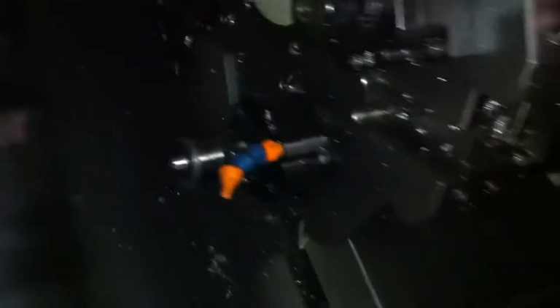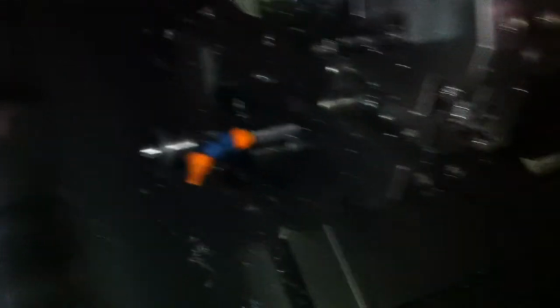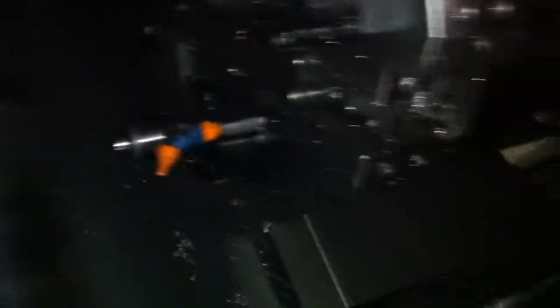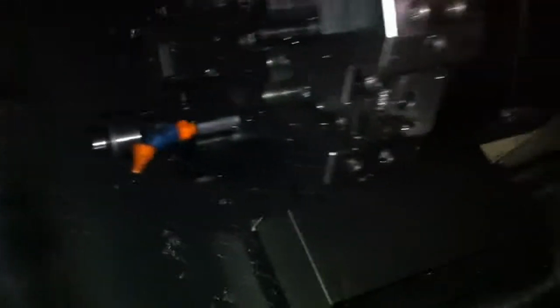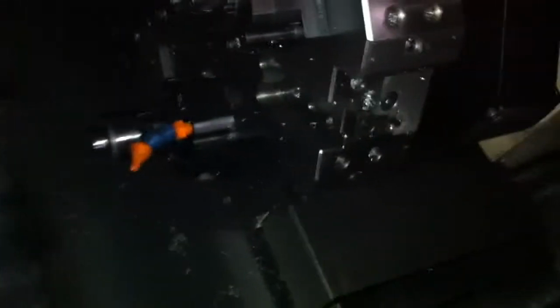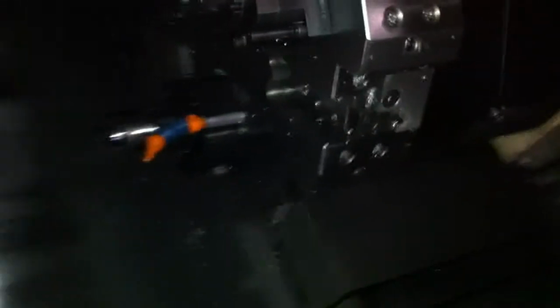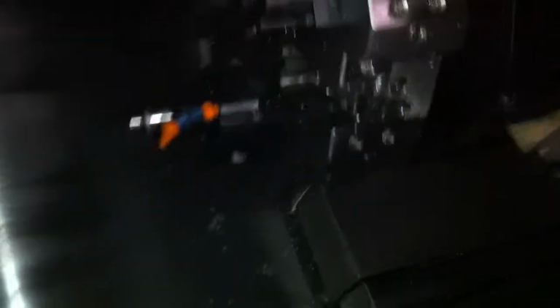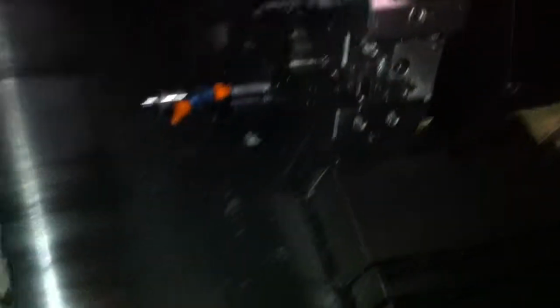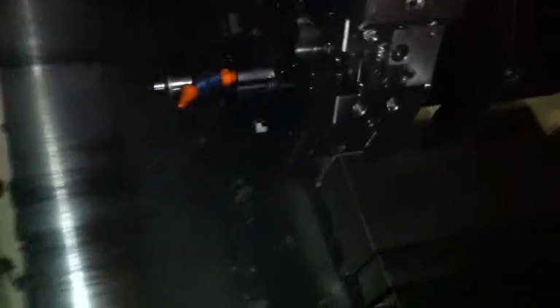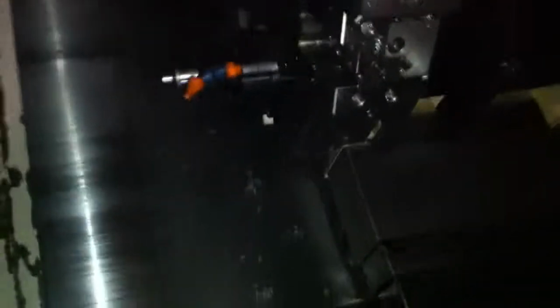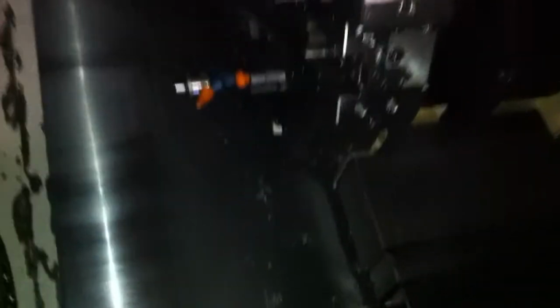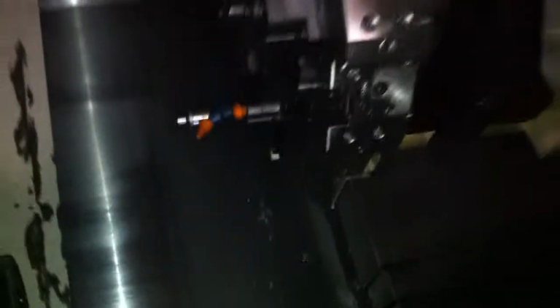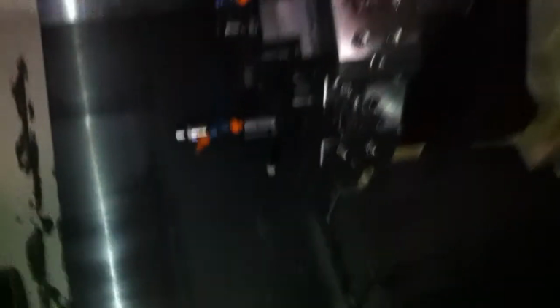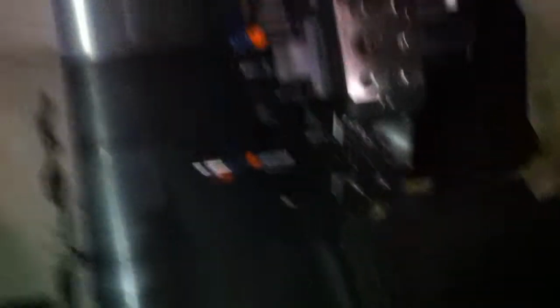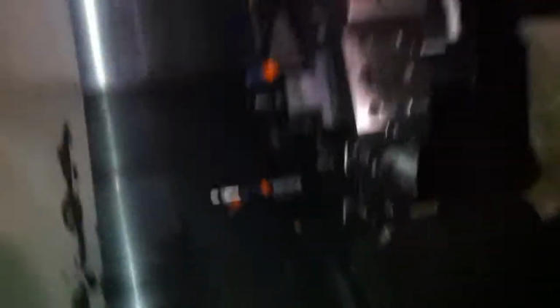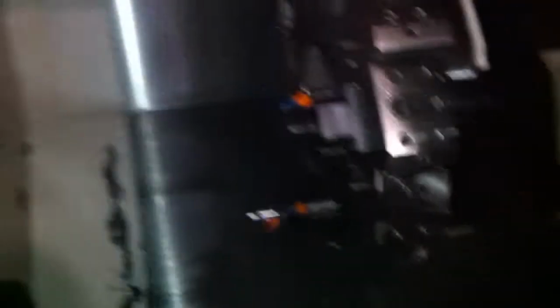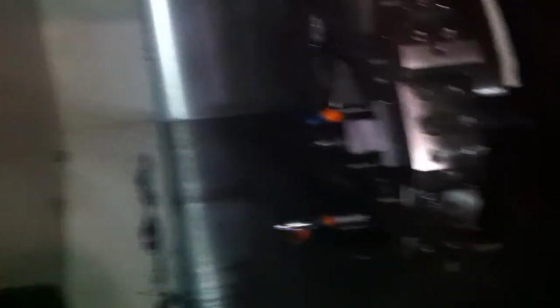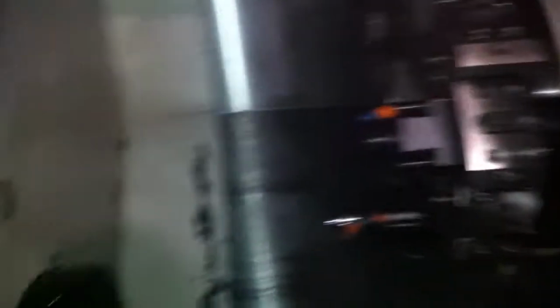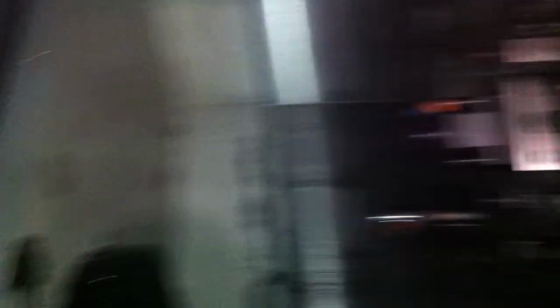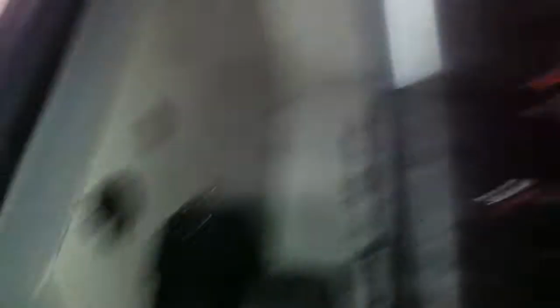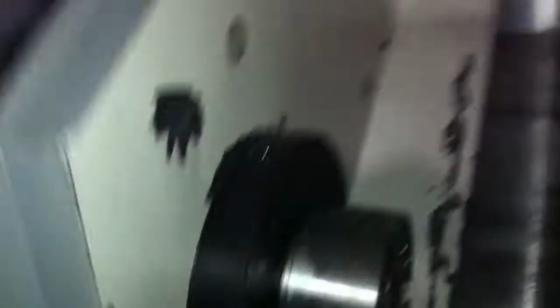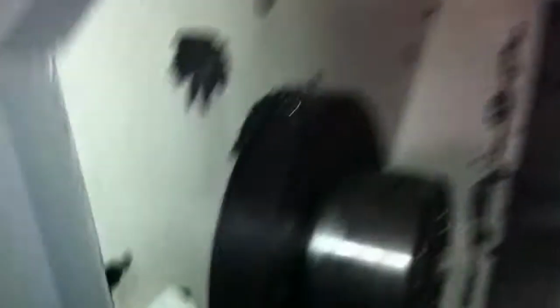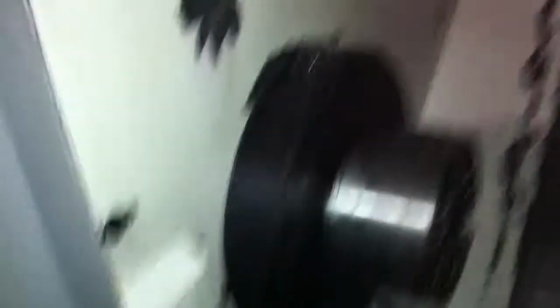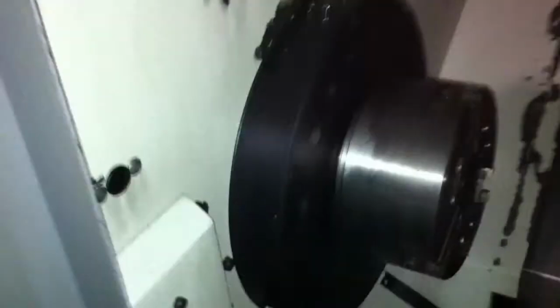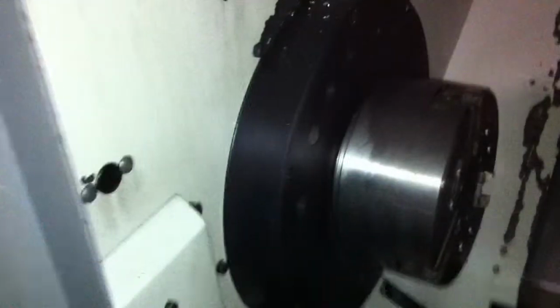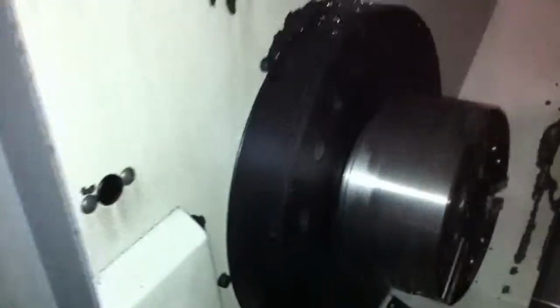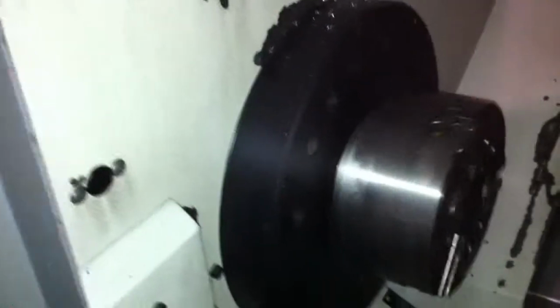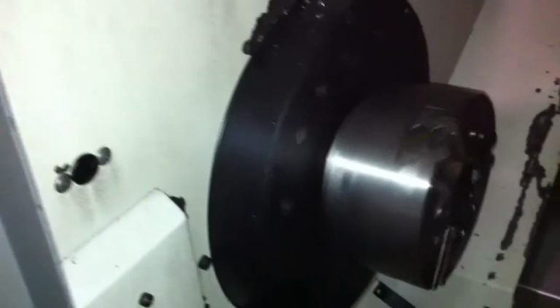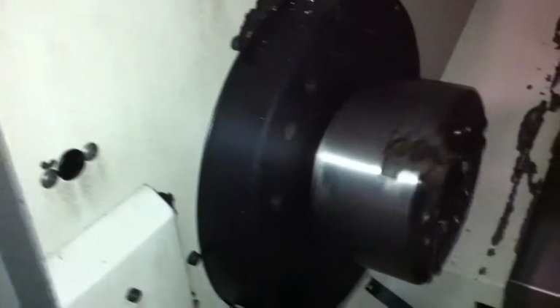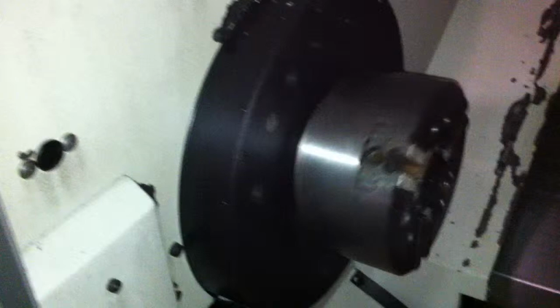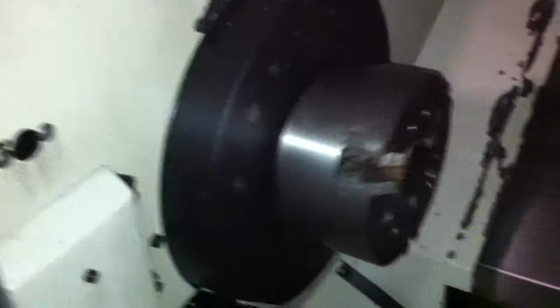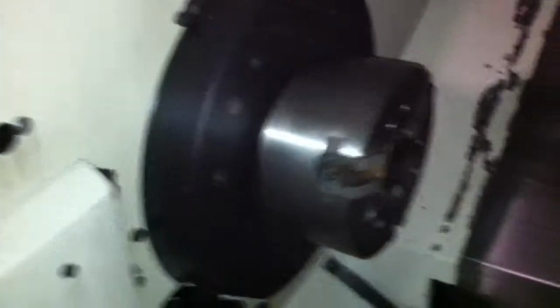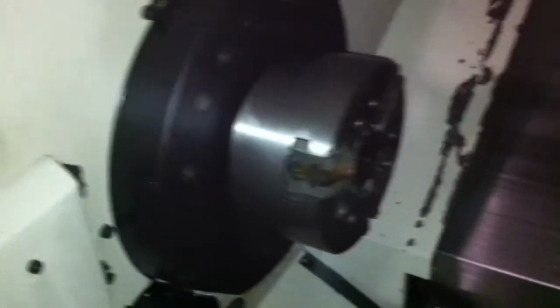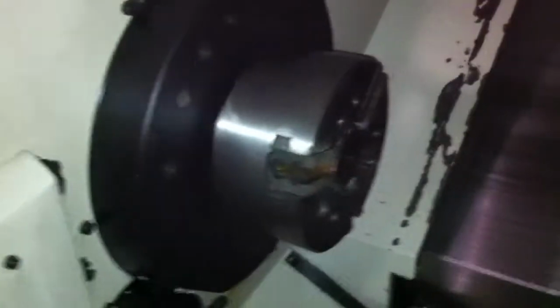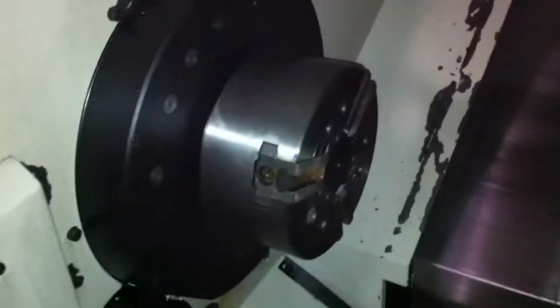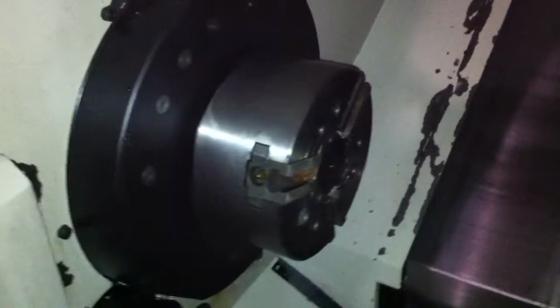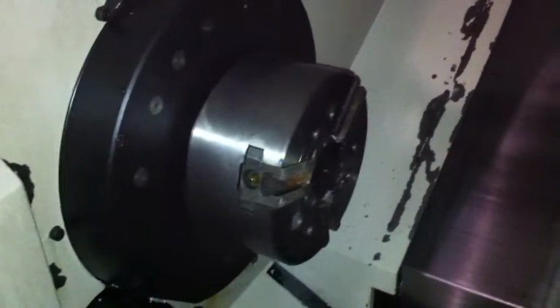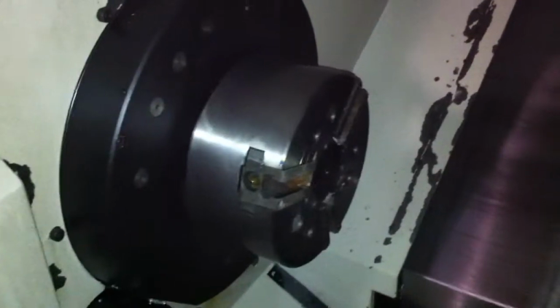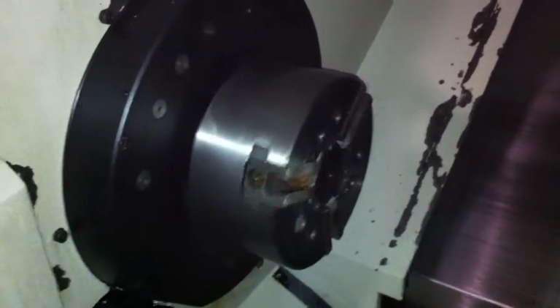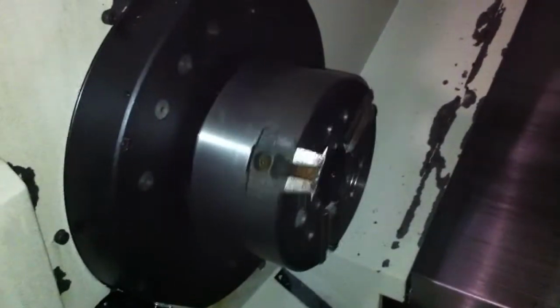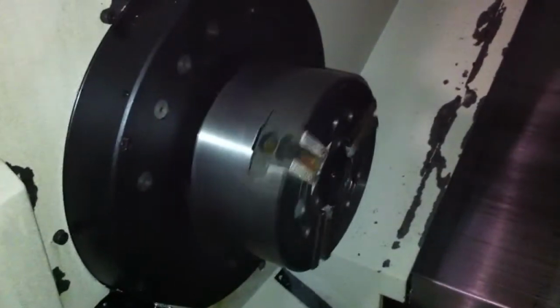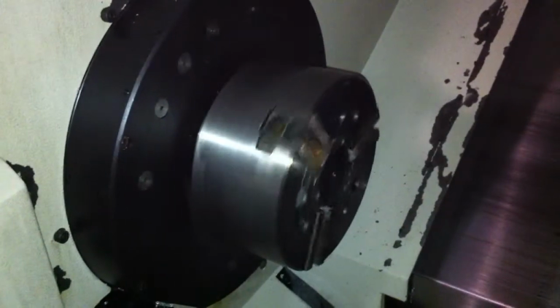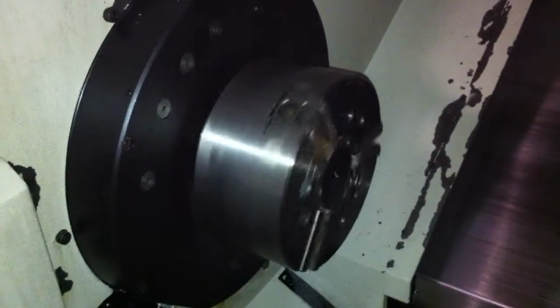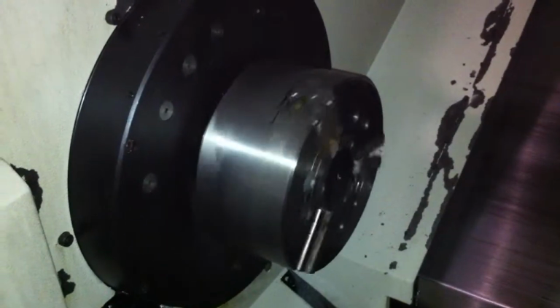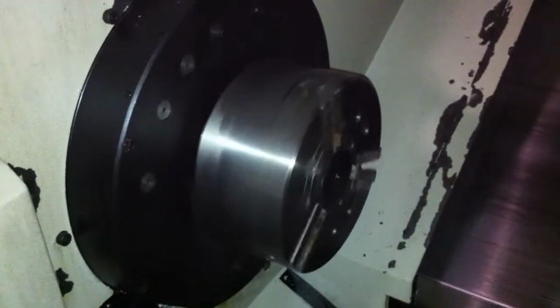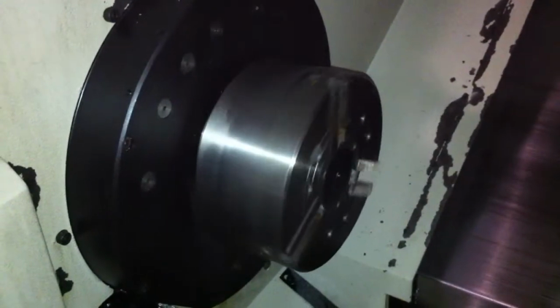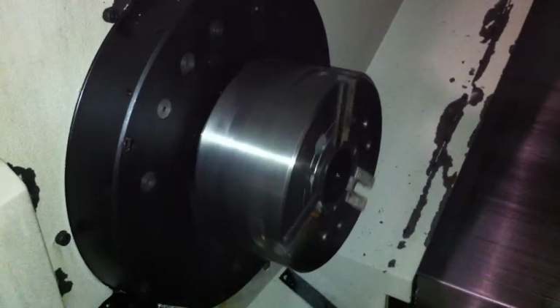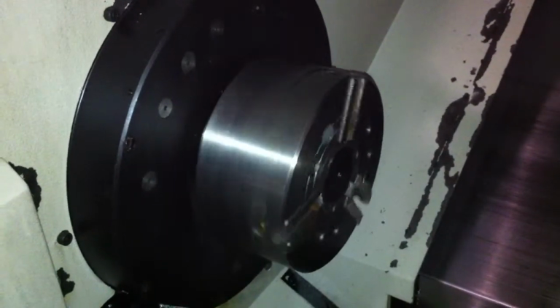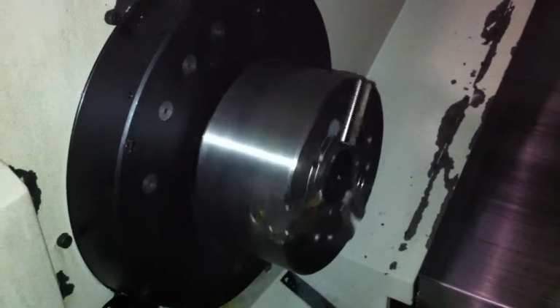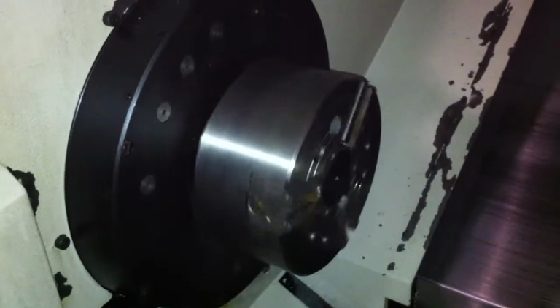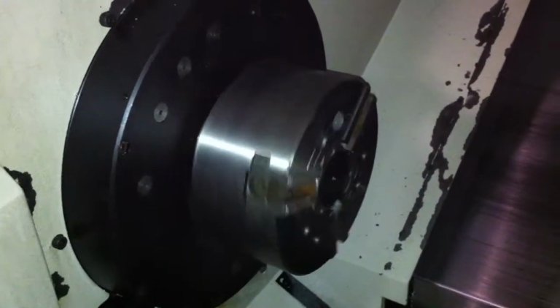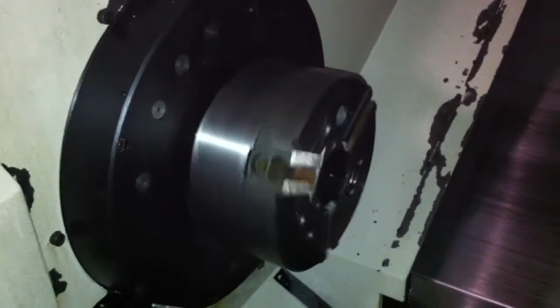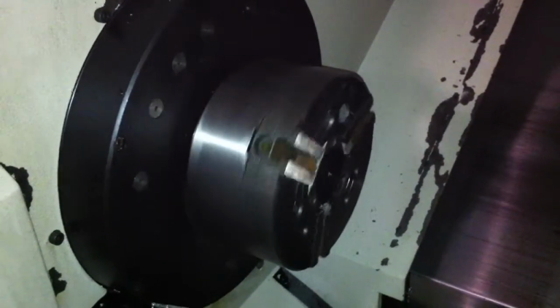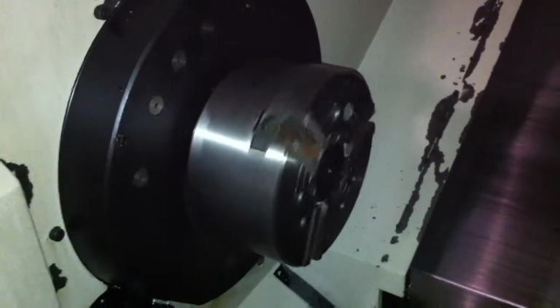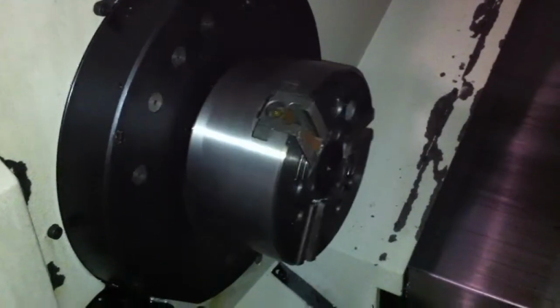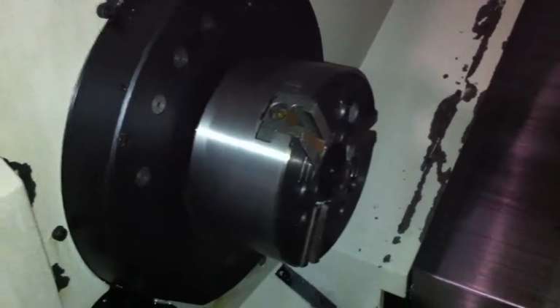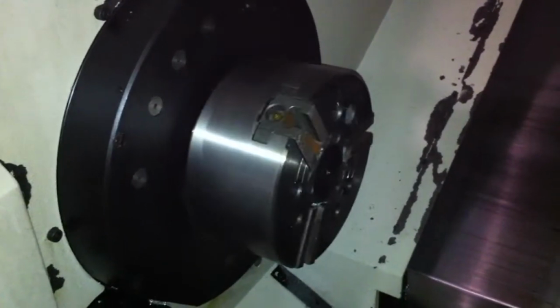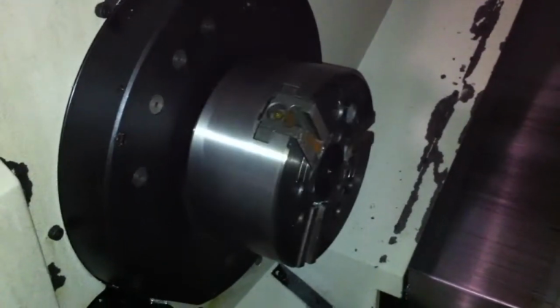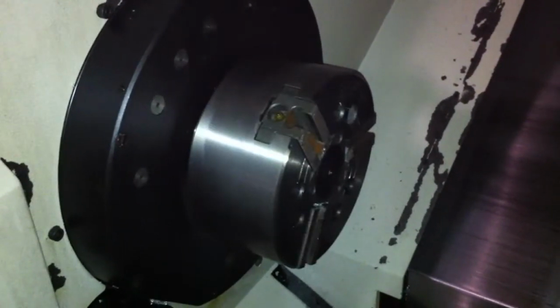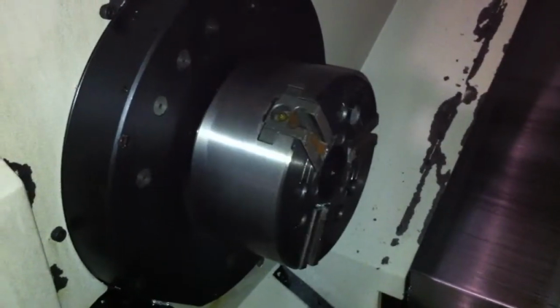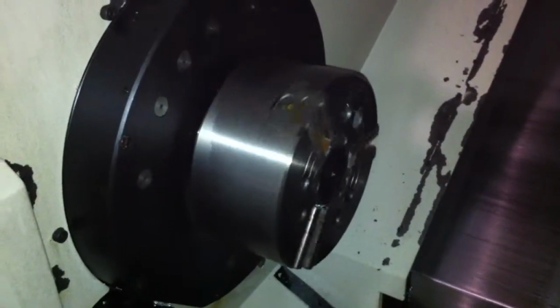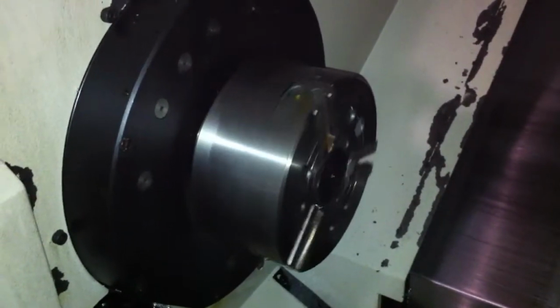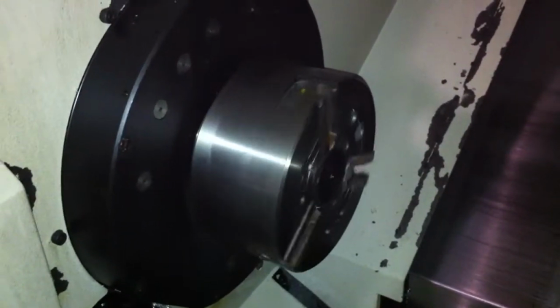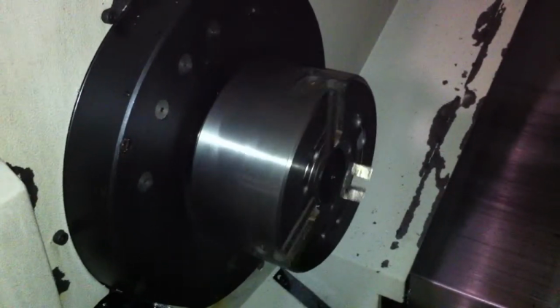Two holders that are going with the machine. Now we're indexing the C — it's a full C axis.